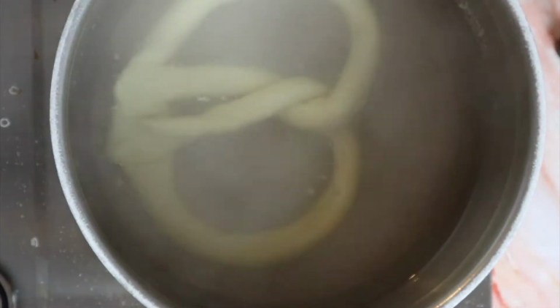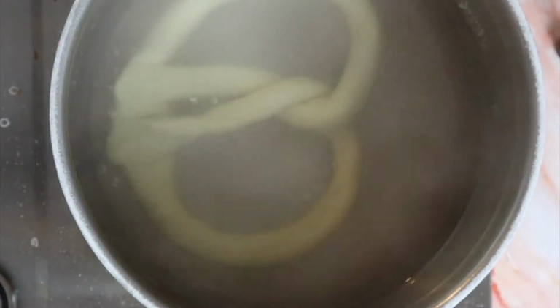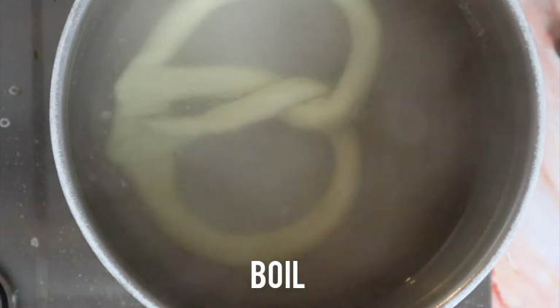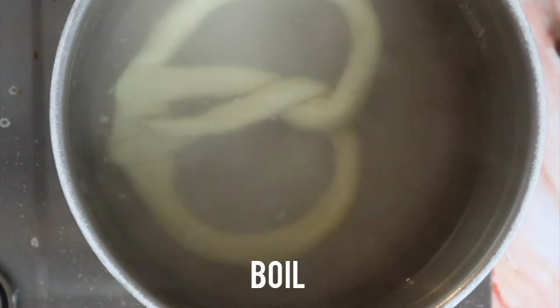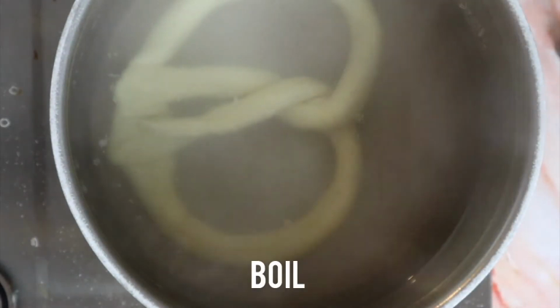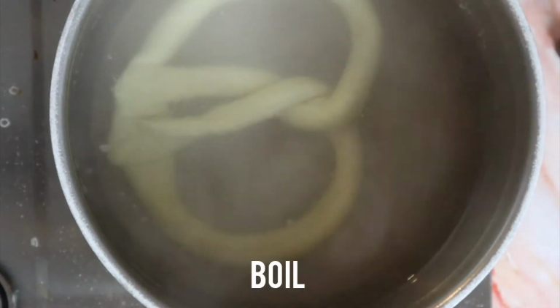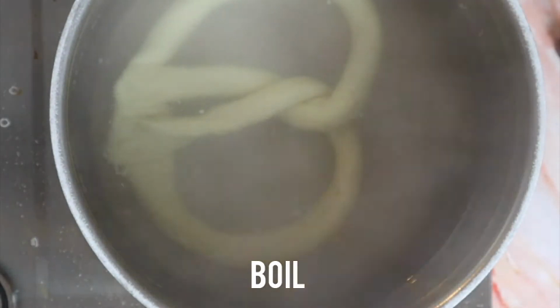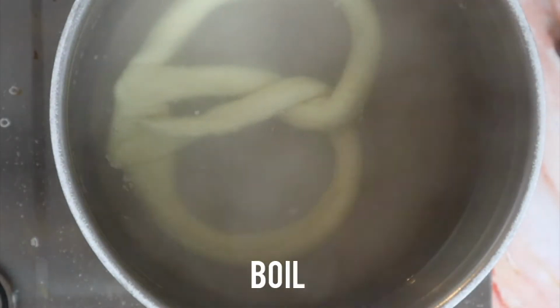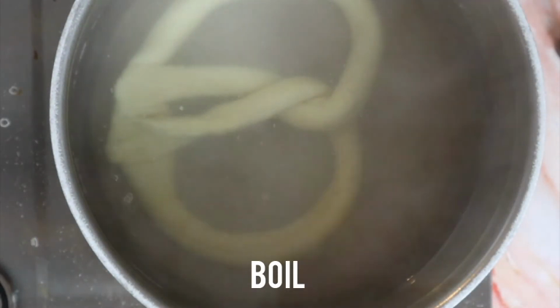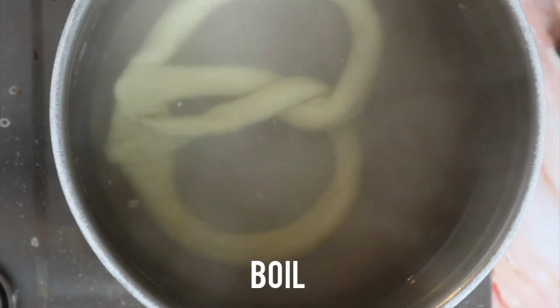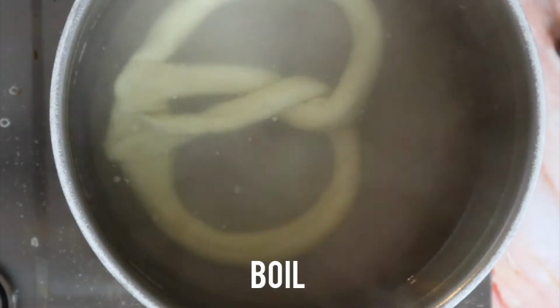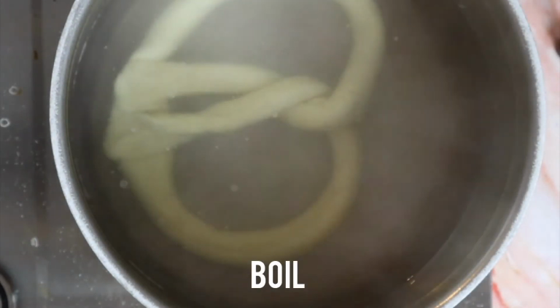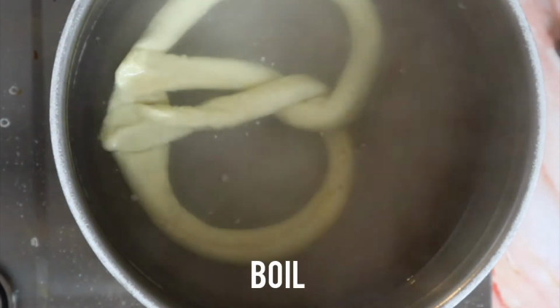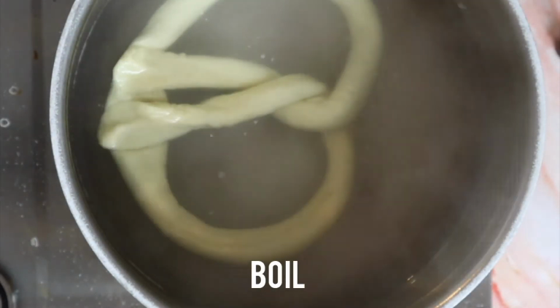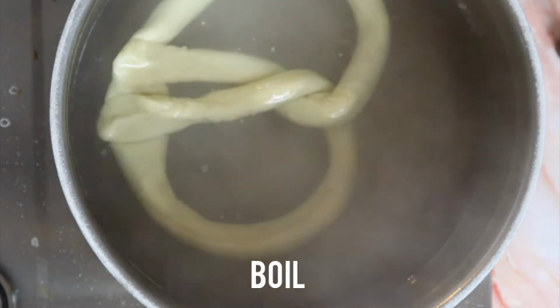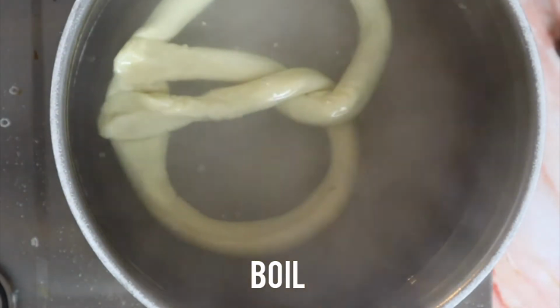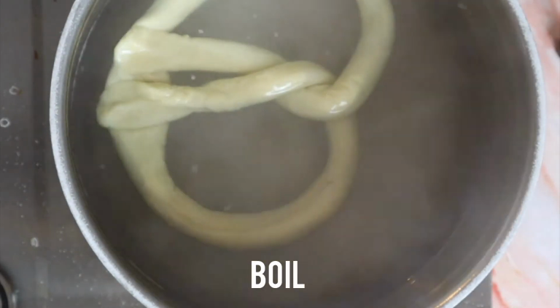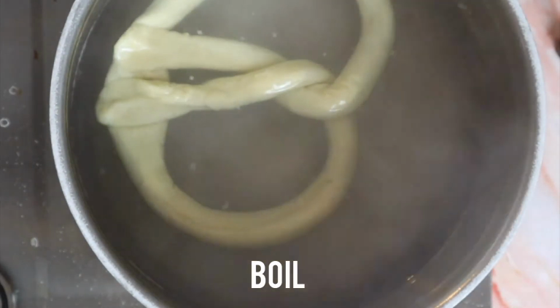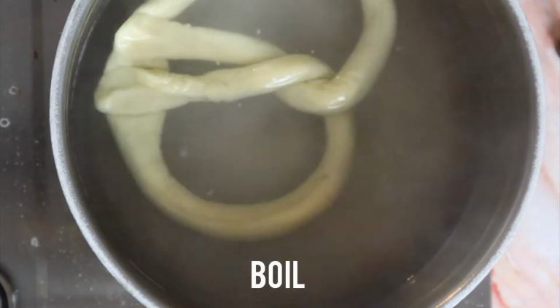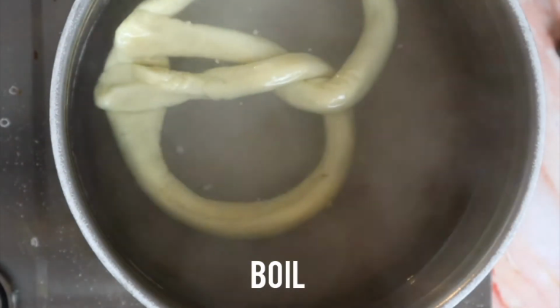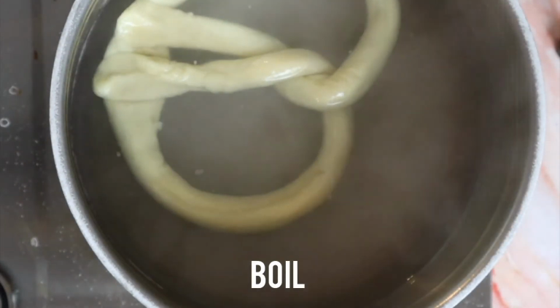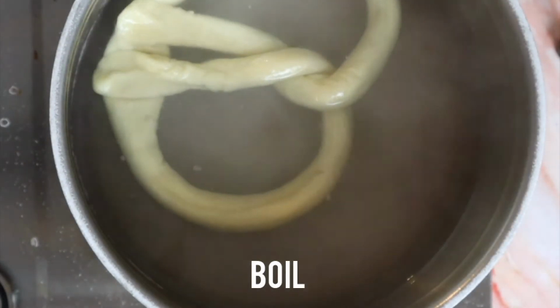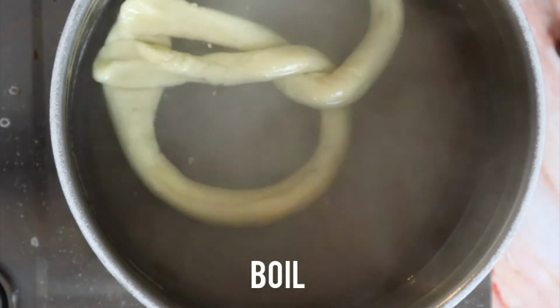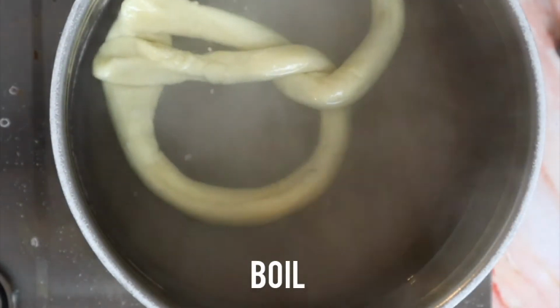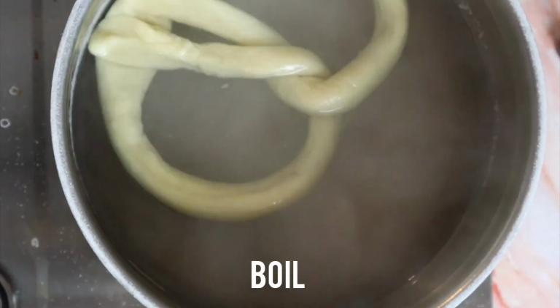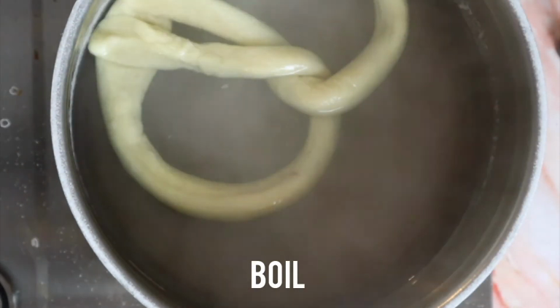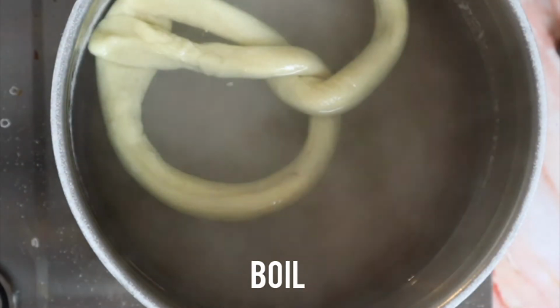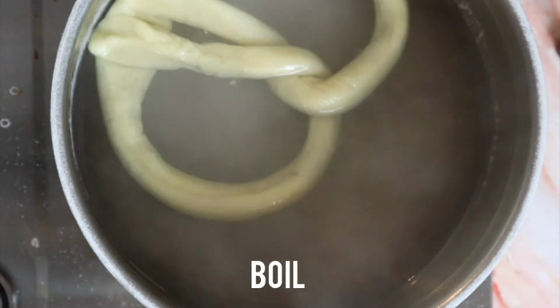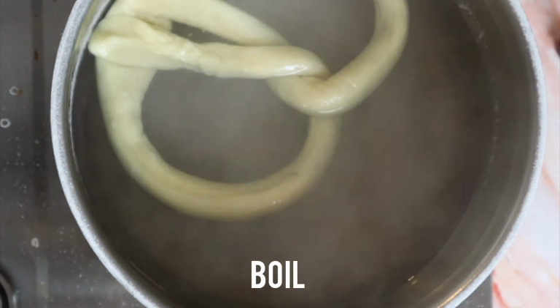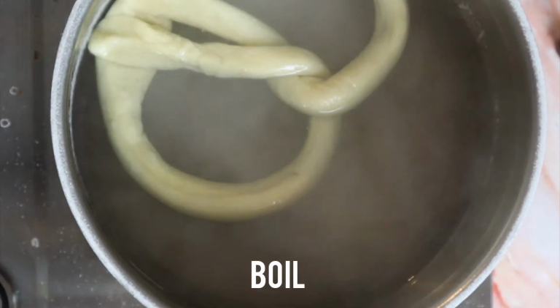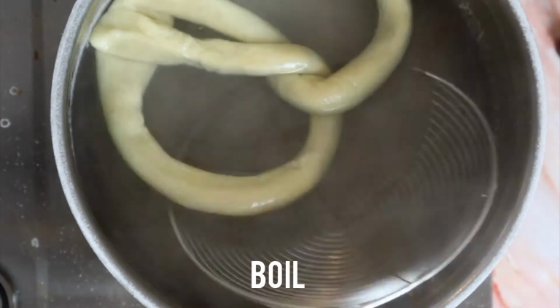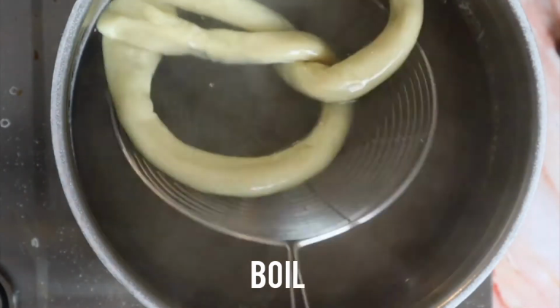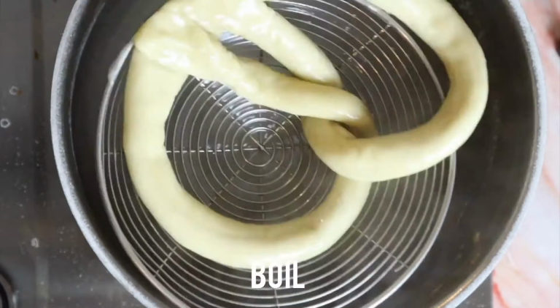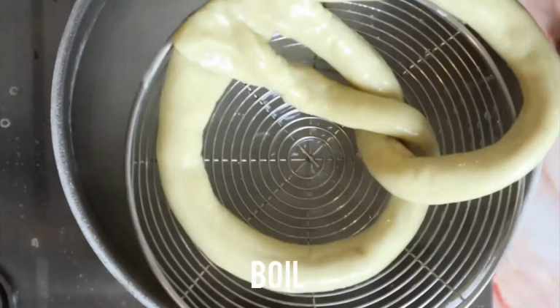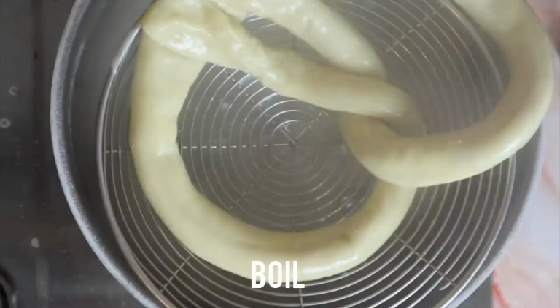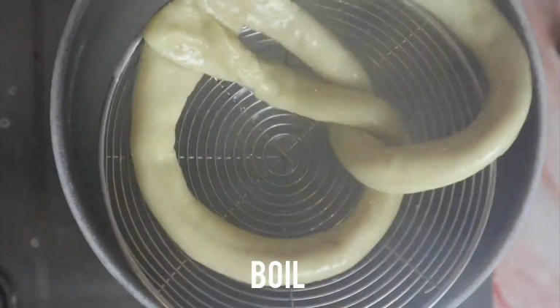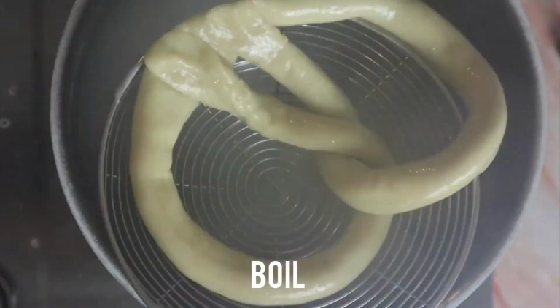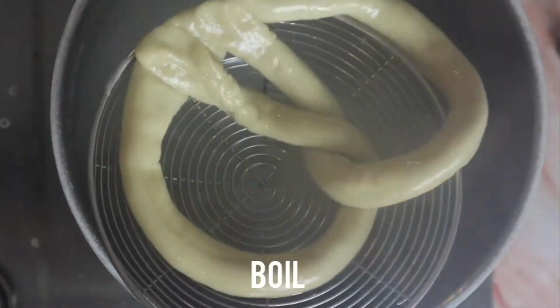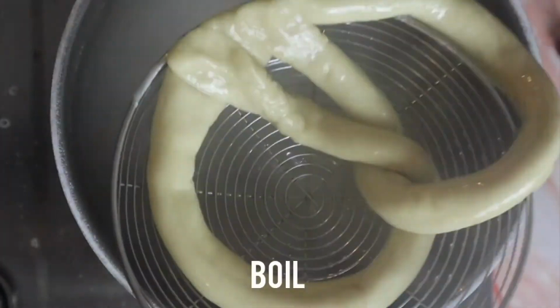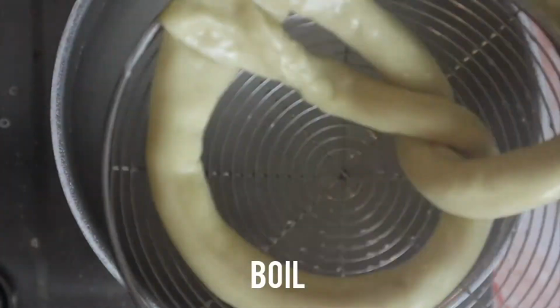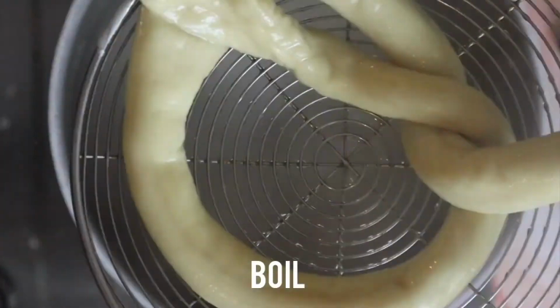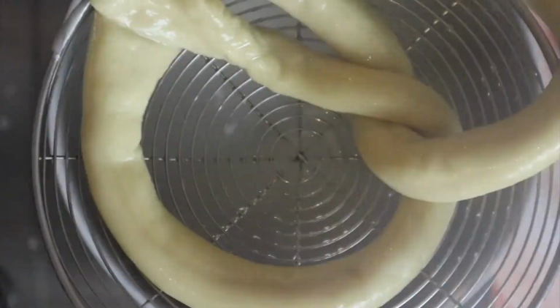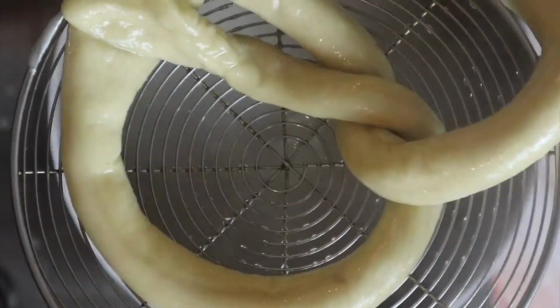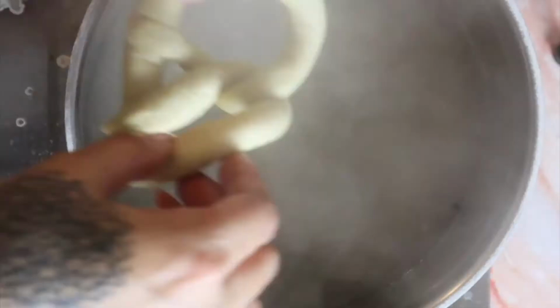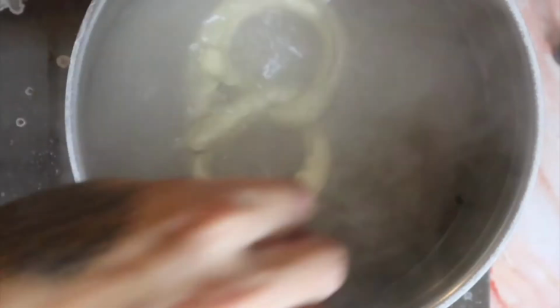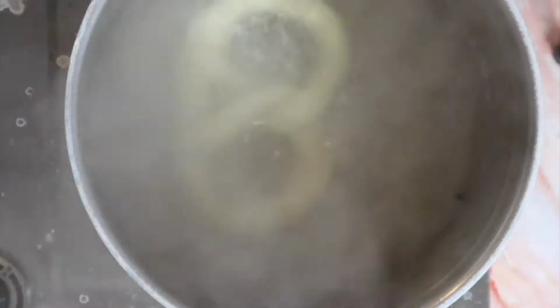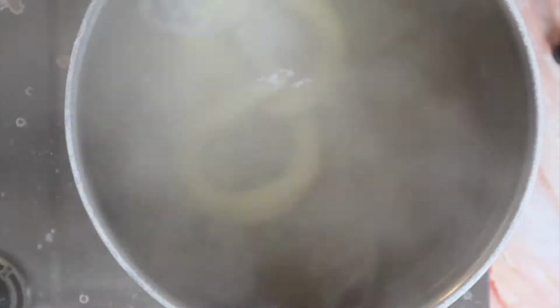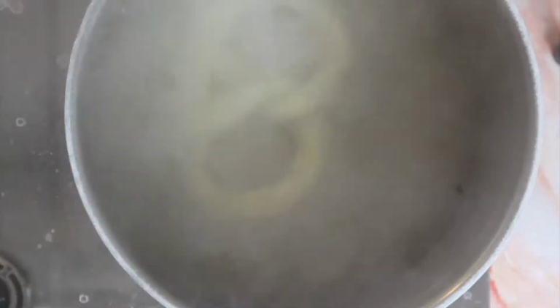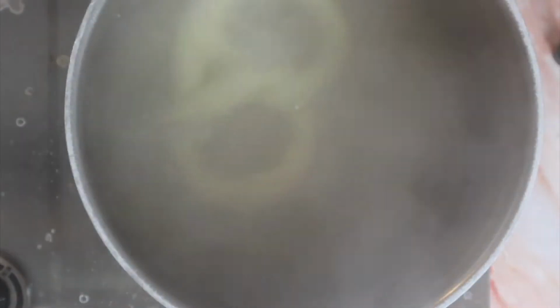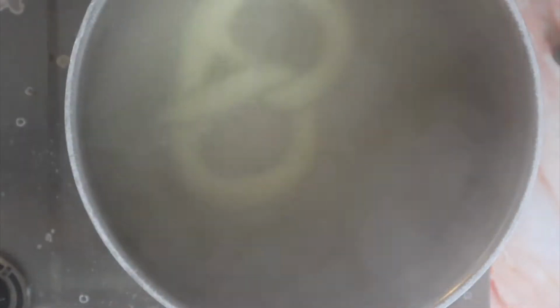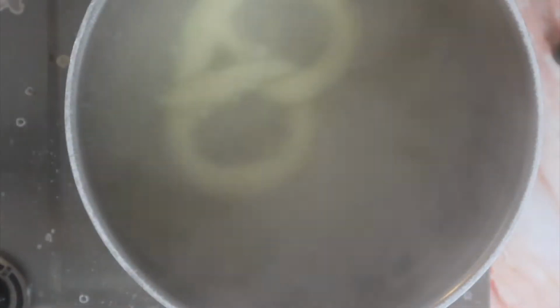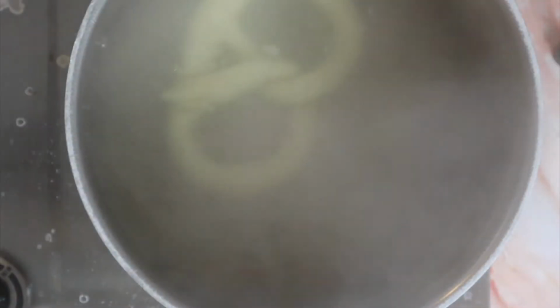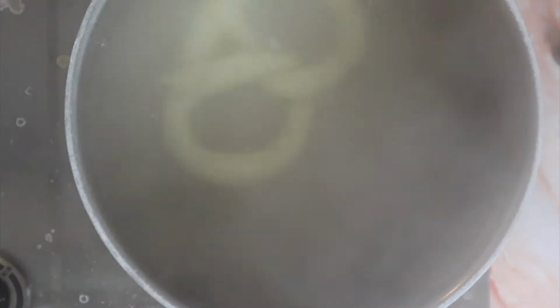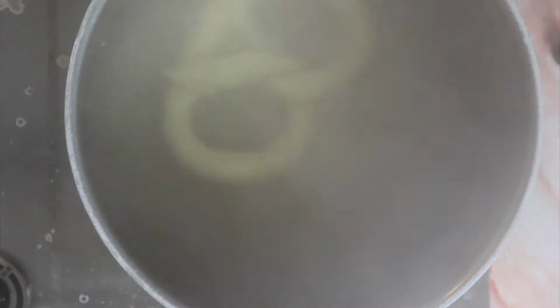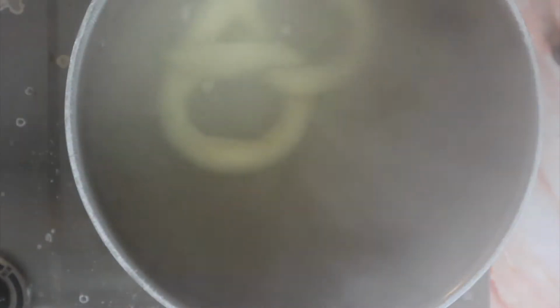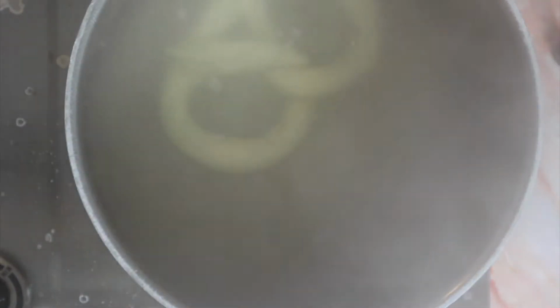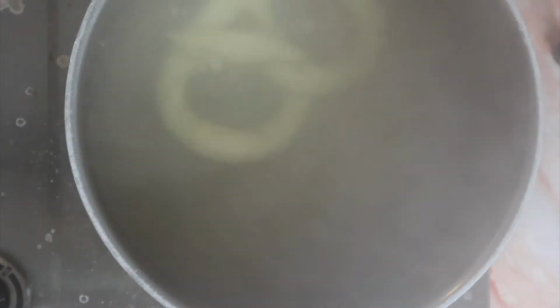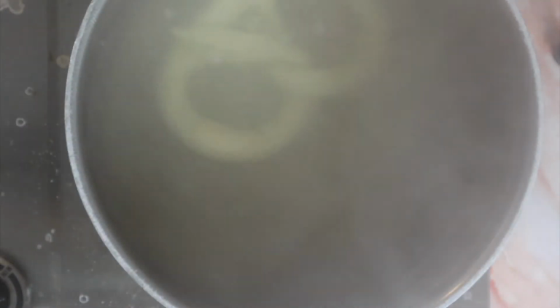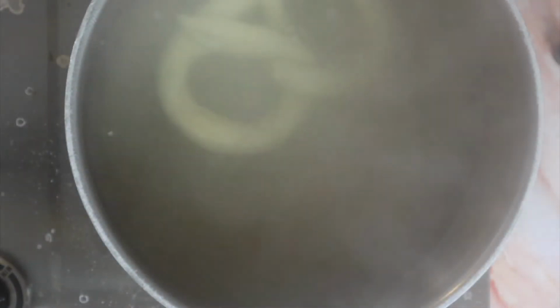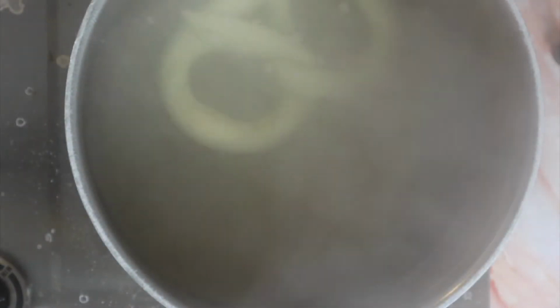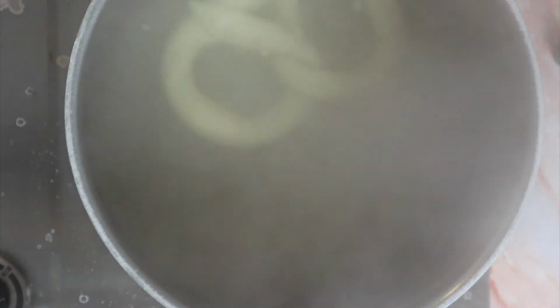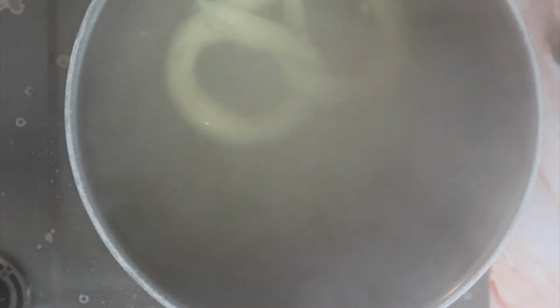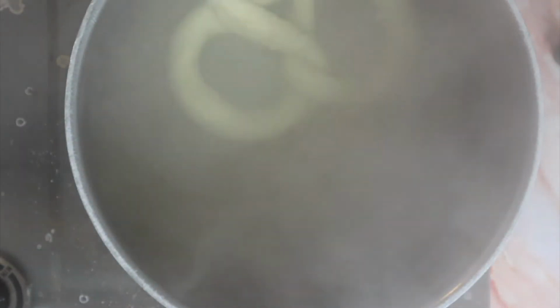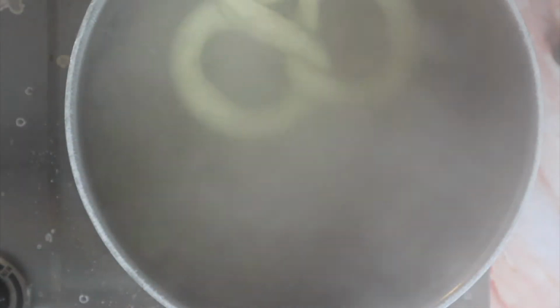Add the pretzel to a large pot of boiling water mixed with bicarb for about 30 seconds until it pops up.